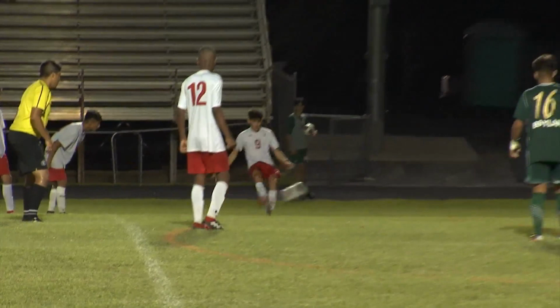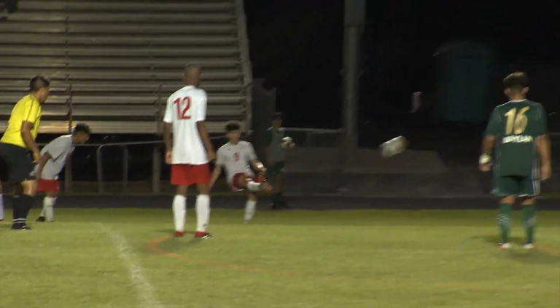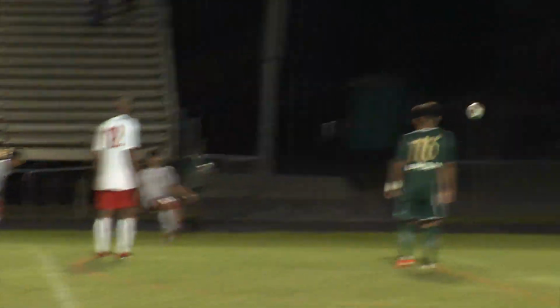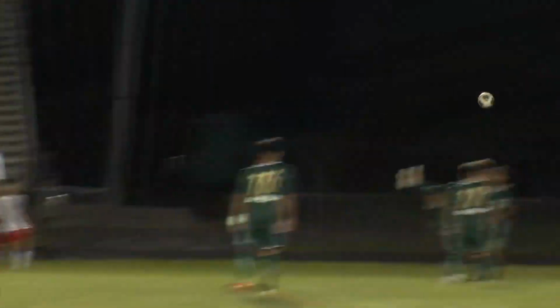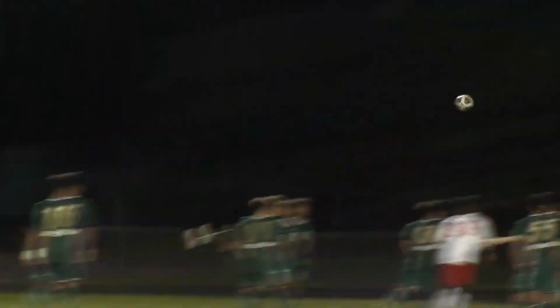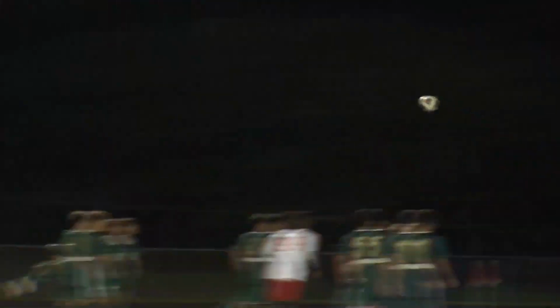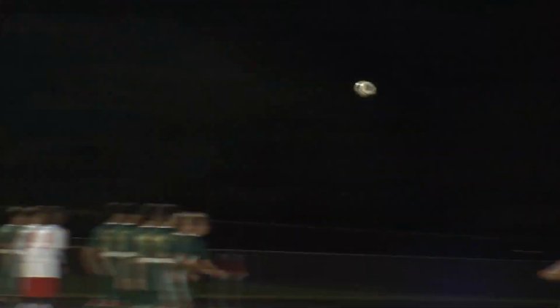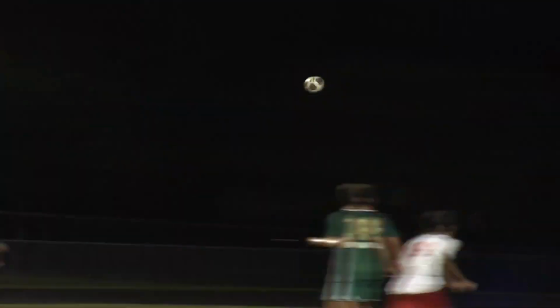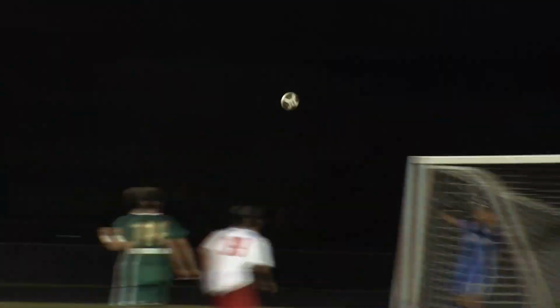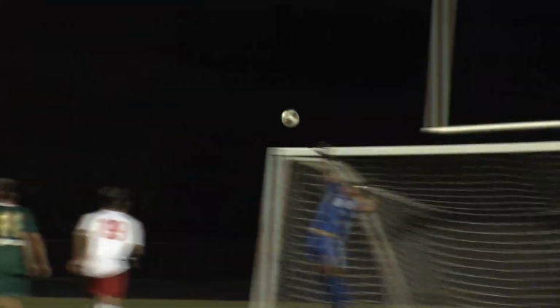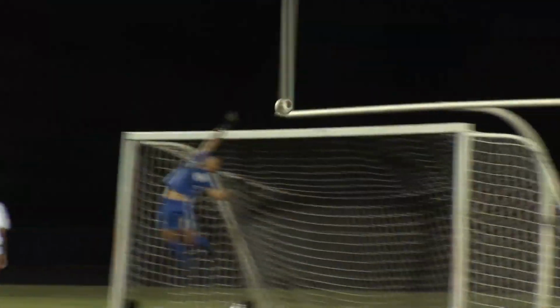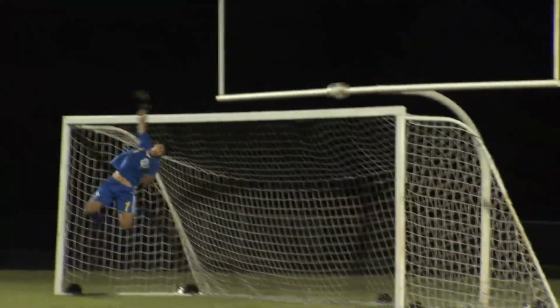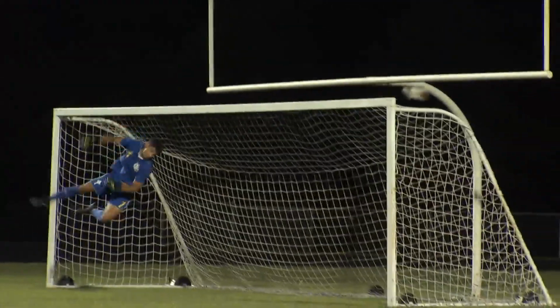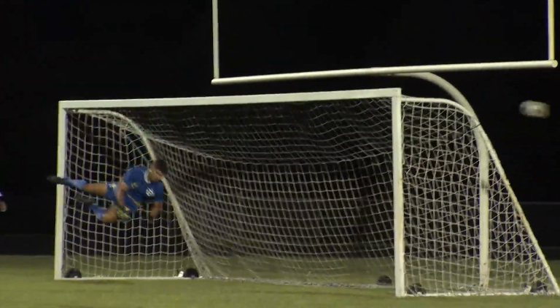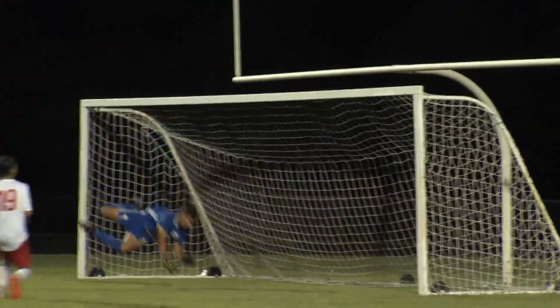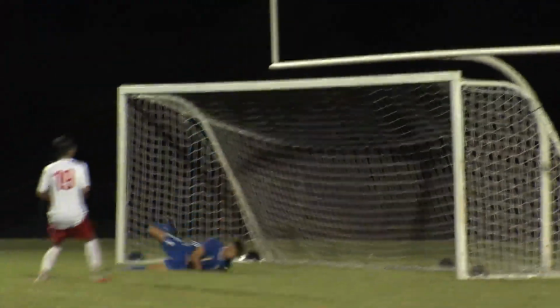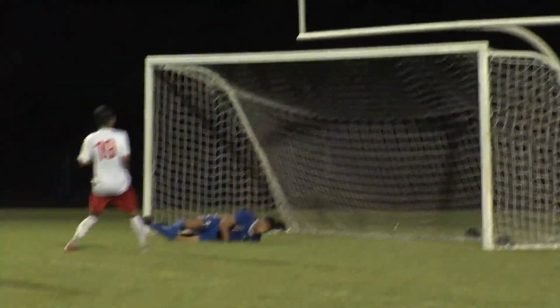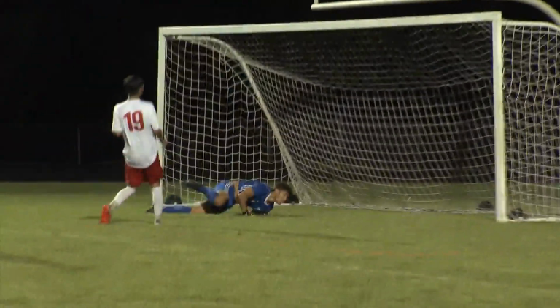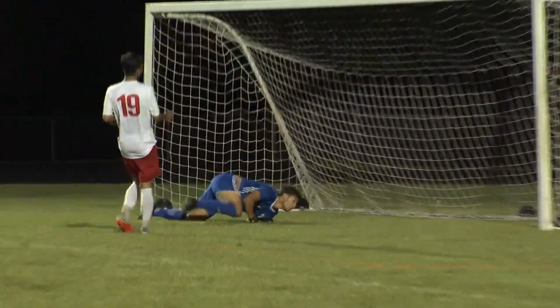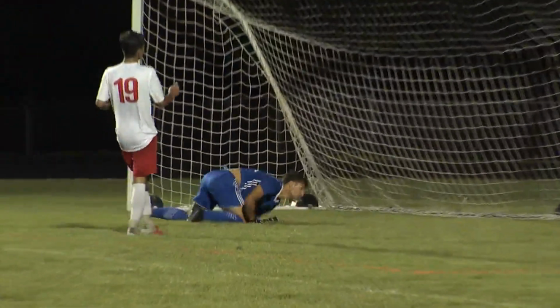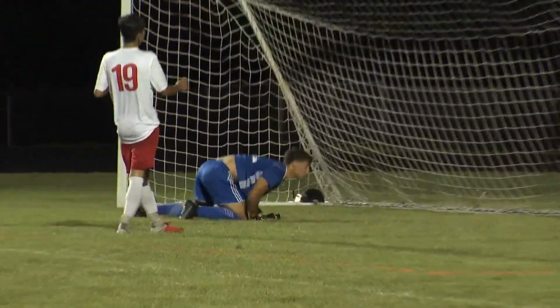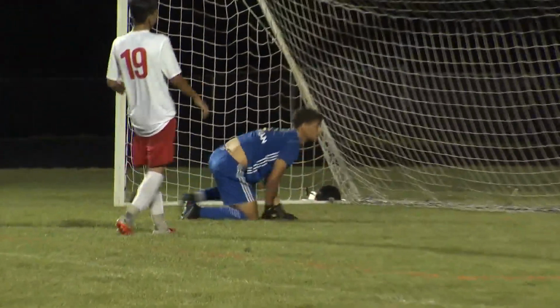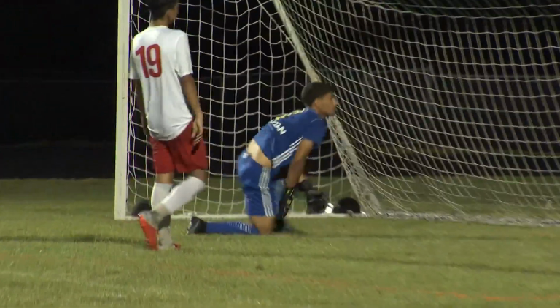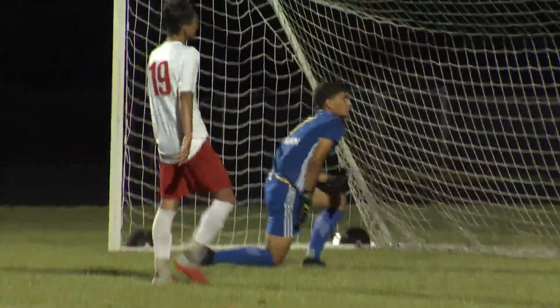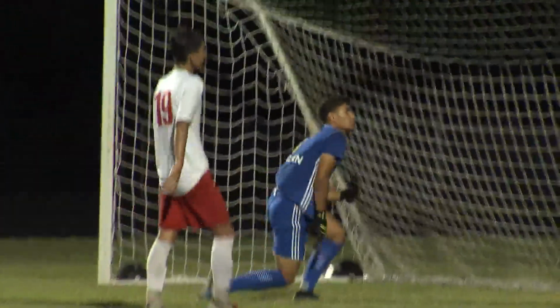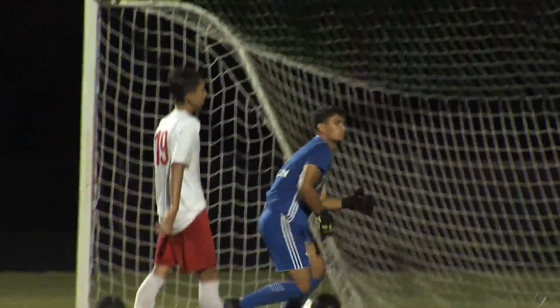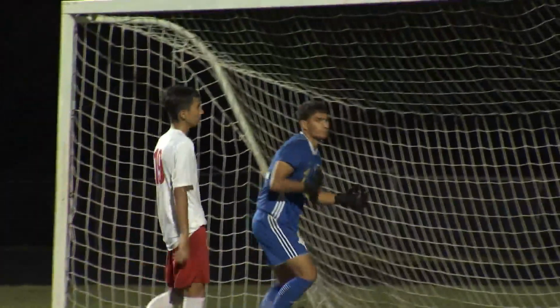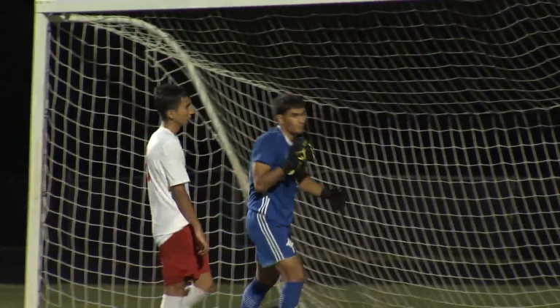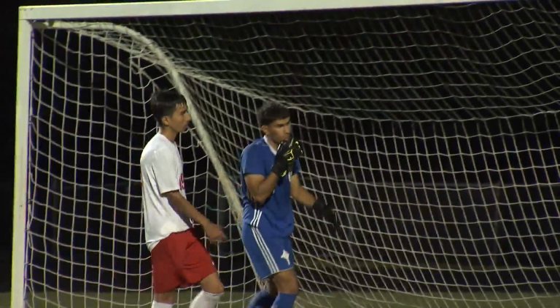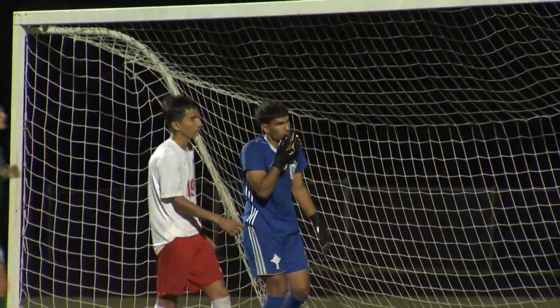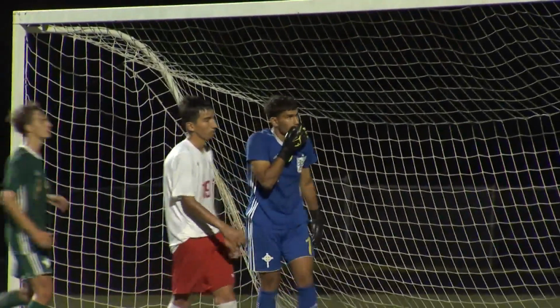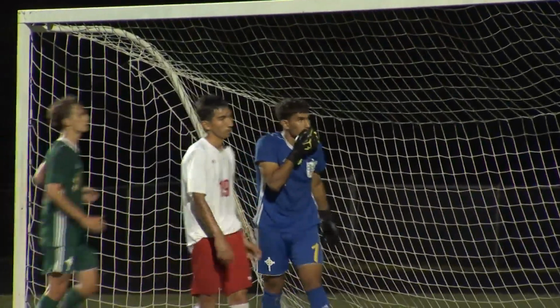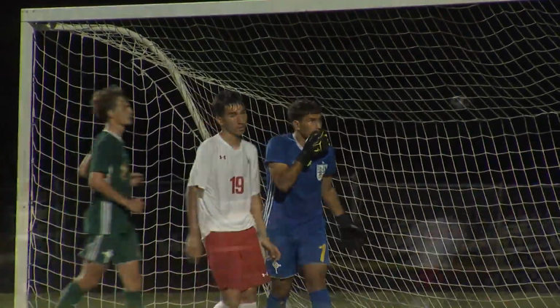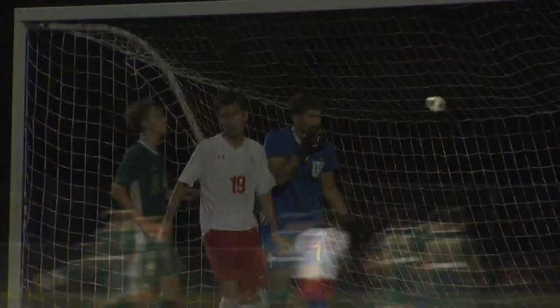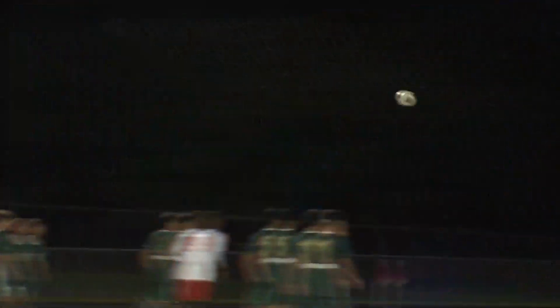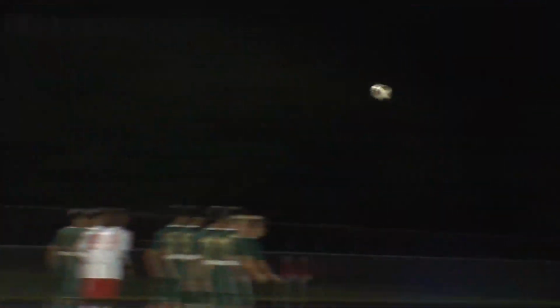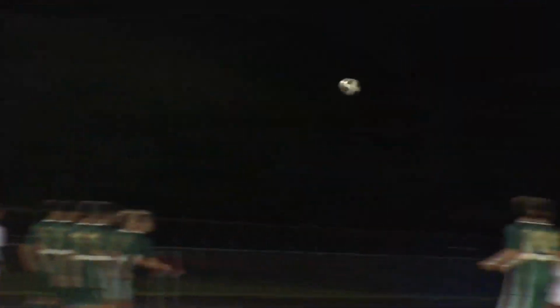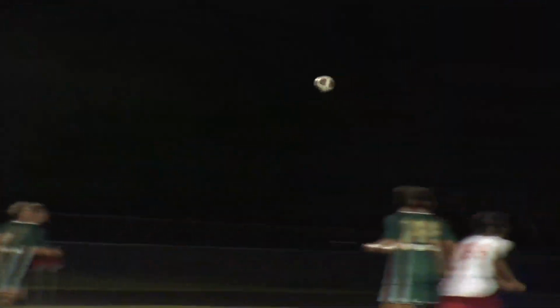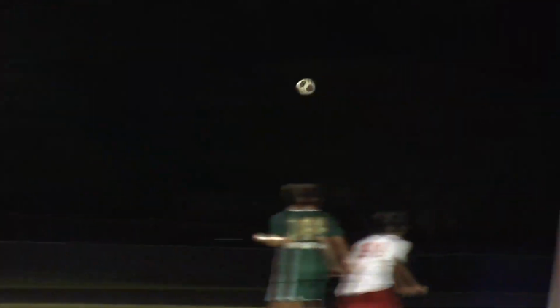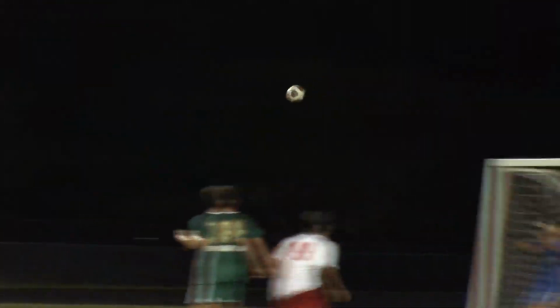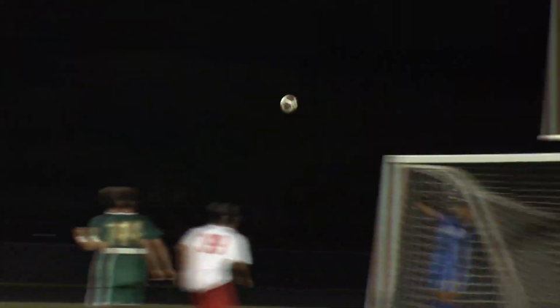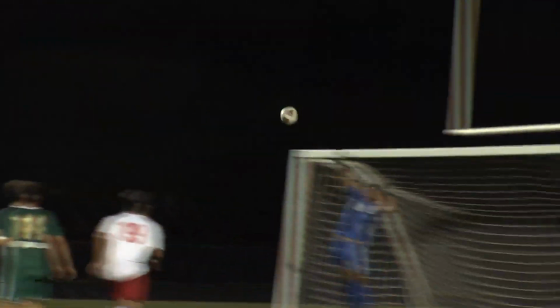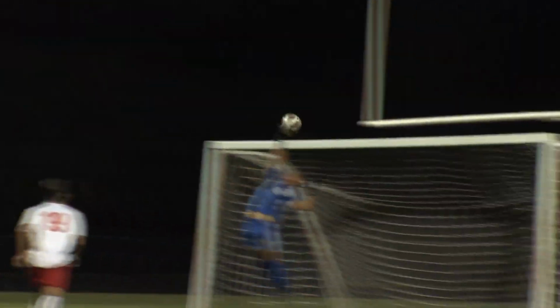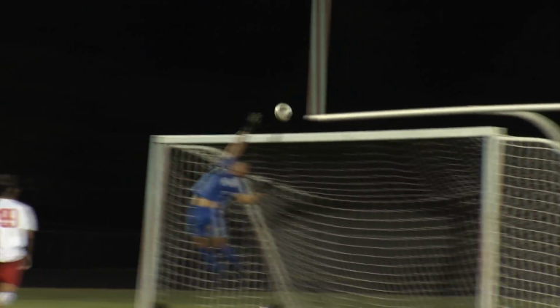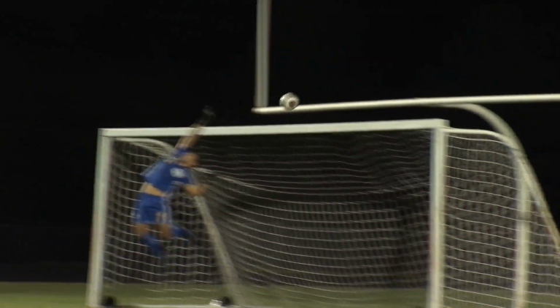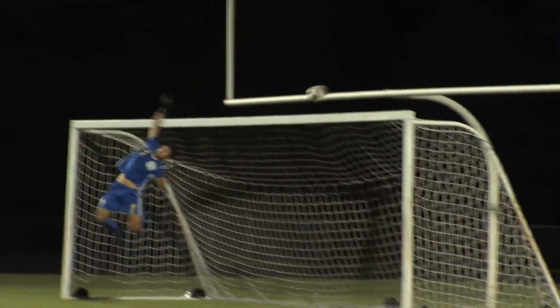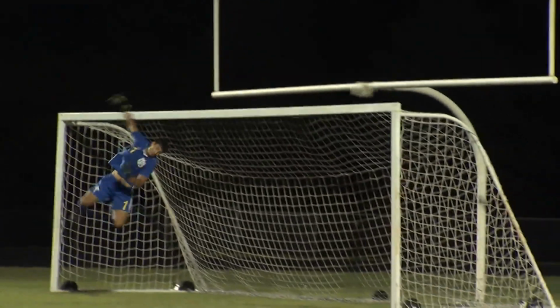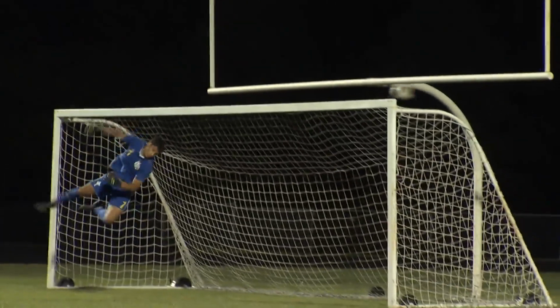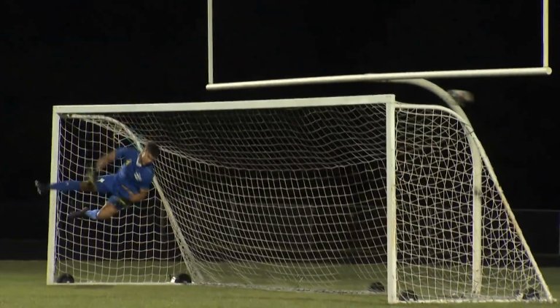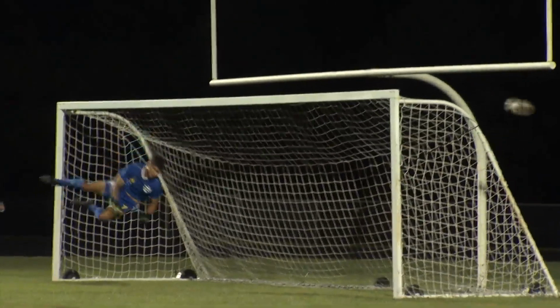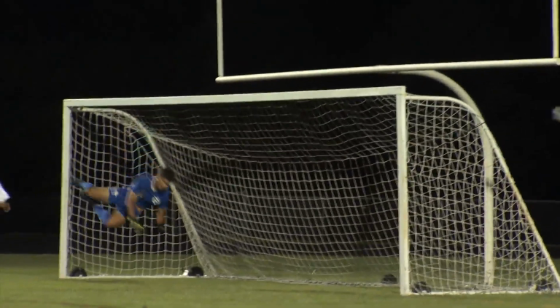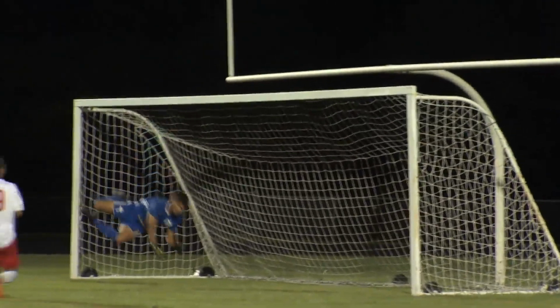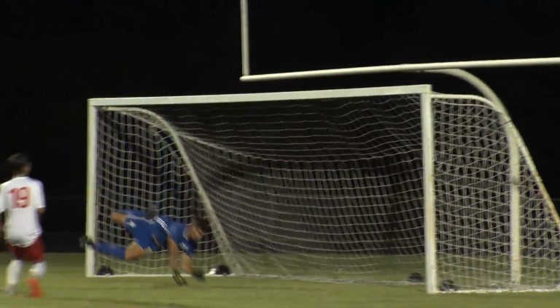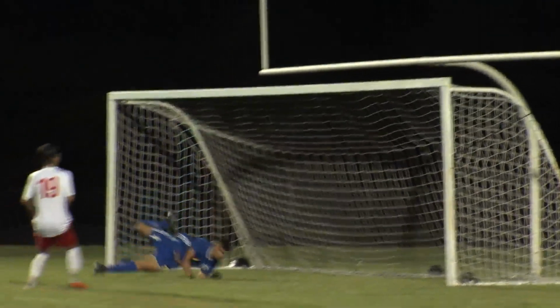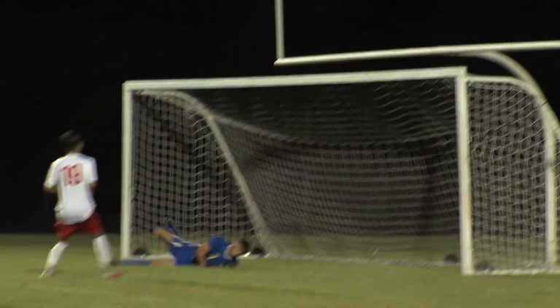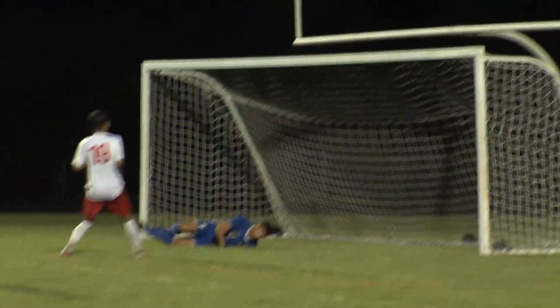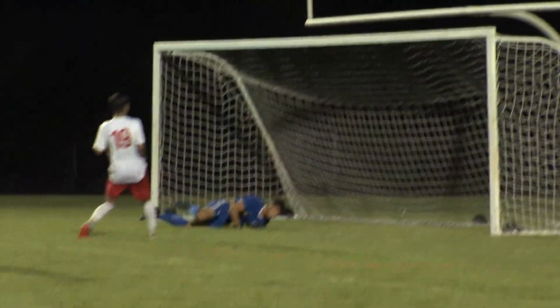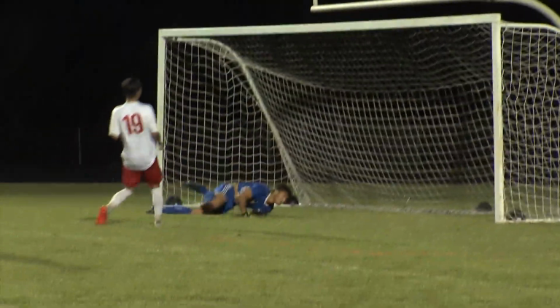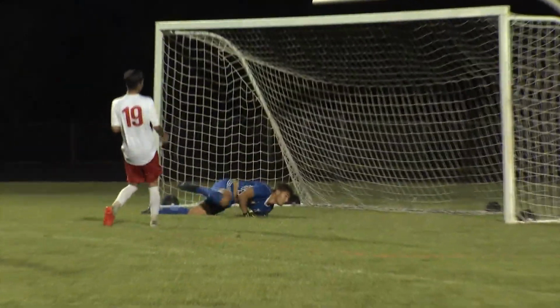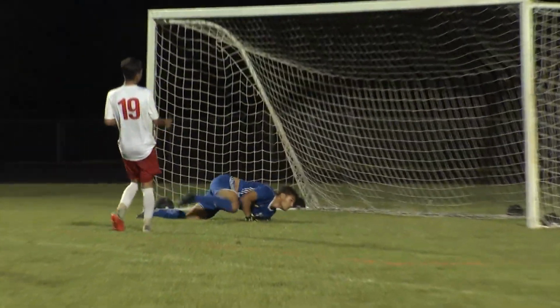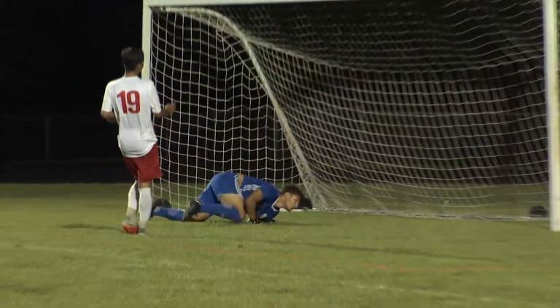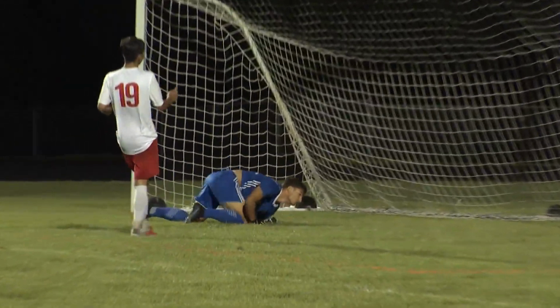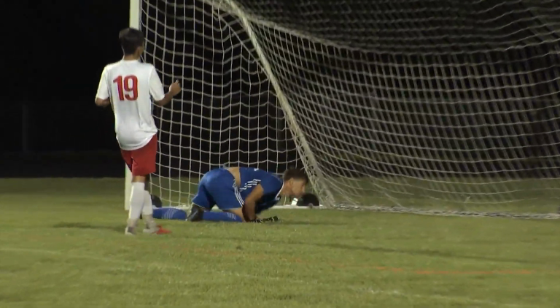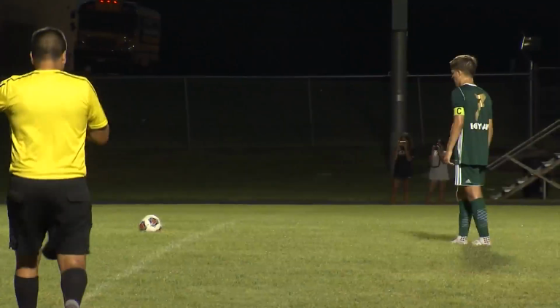Jefferson now with a free kick, and what a save from Boylan keeper Elias Fritz. Look at it again in slow-mo — that is outstanding.